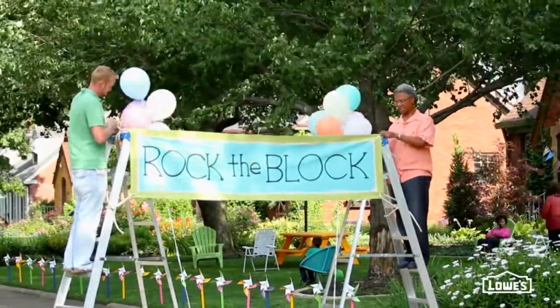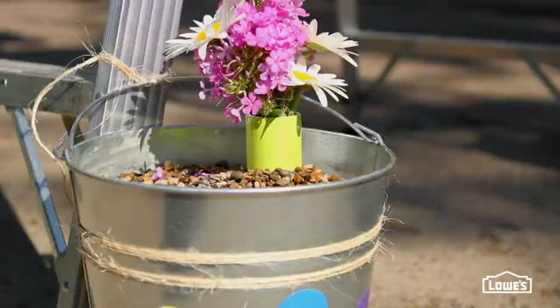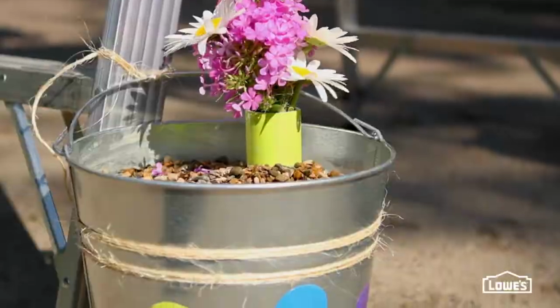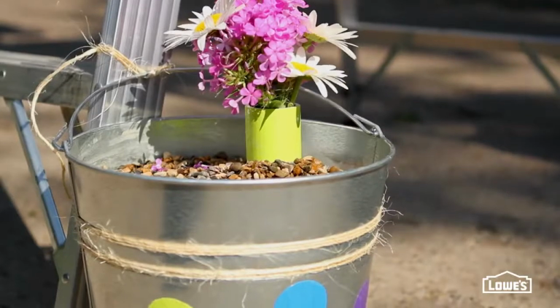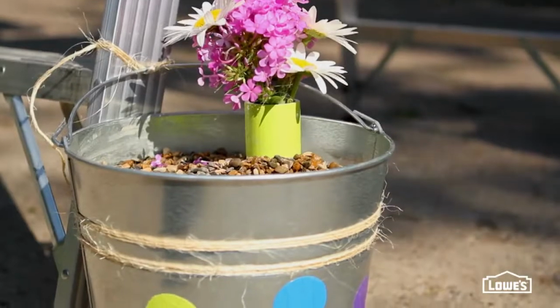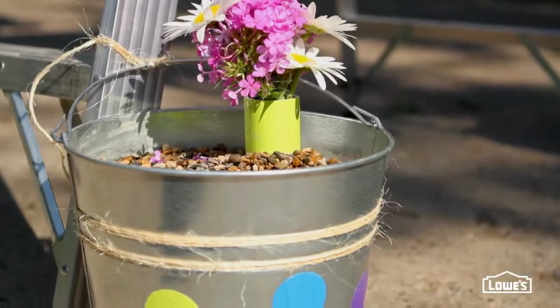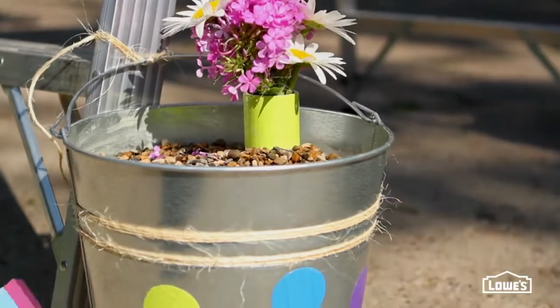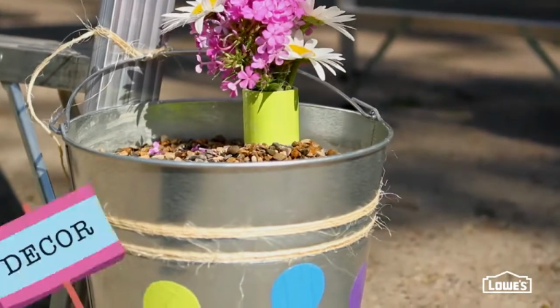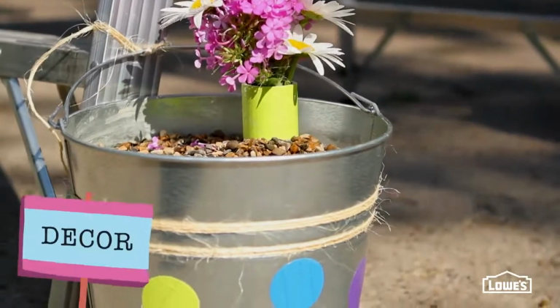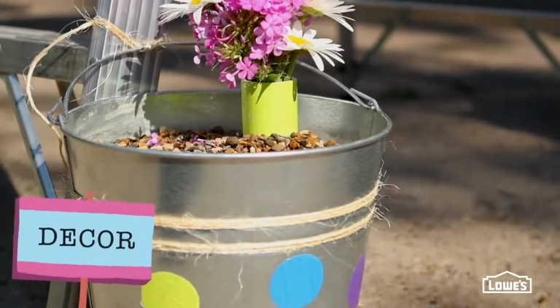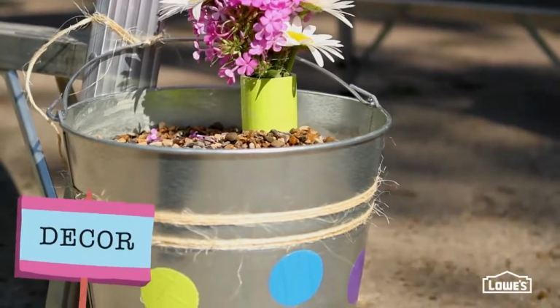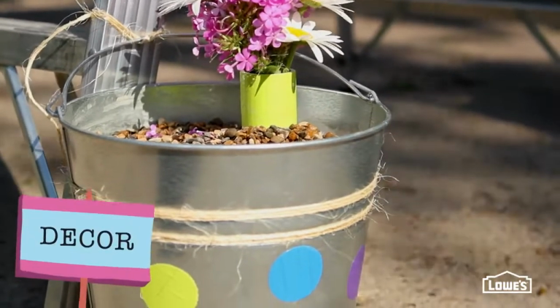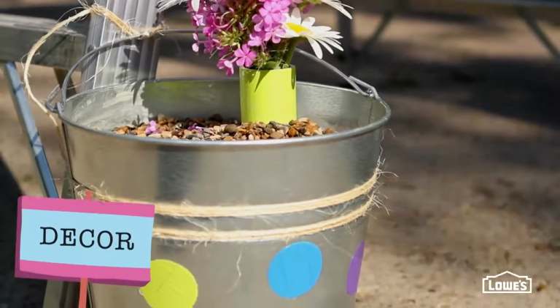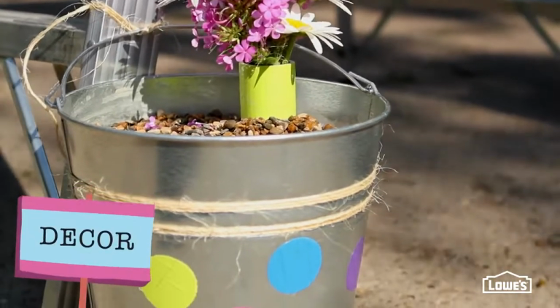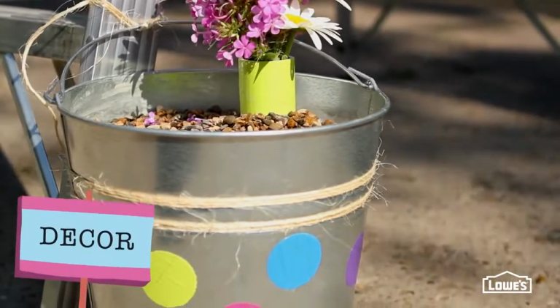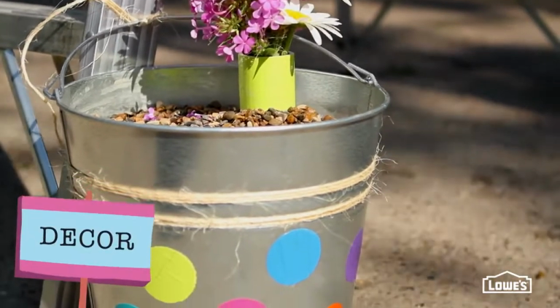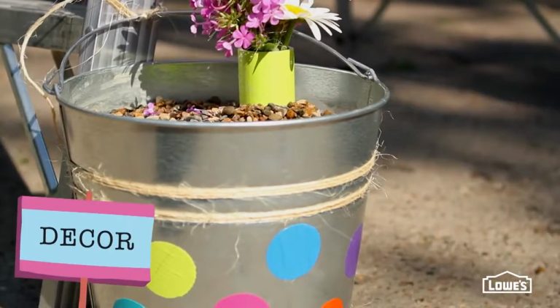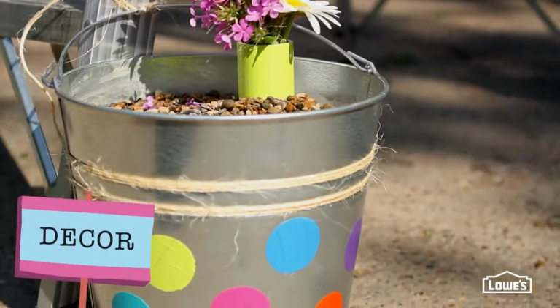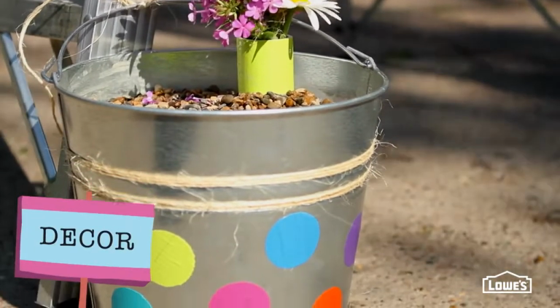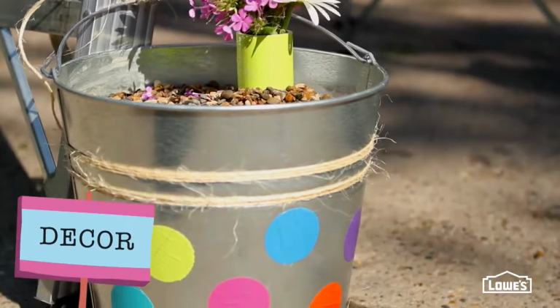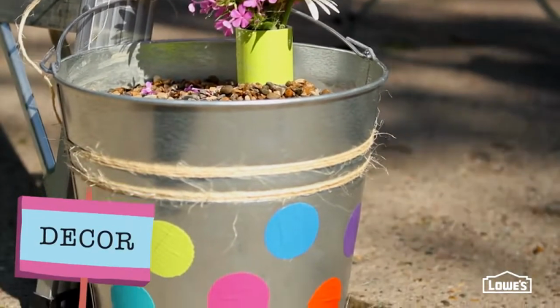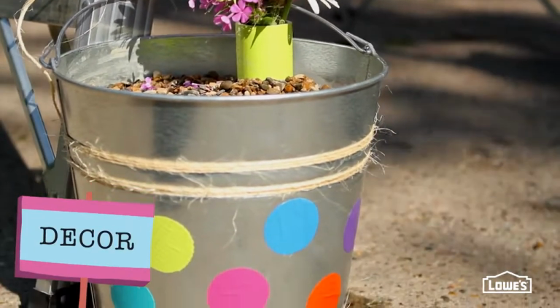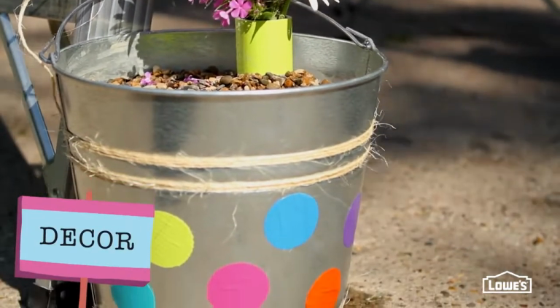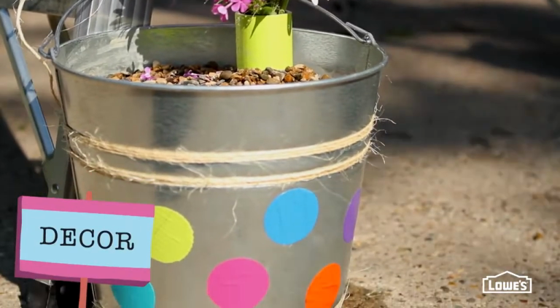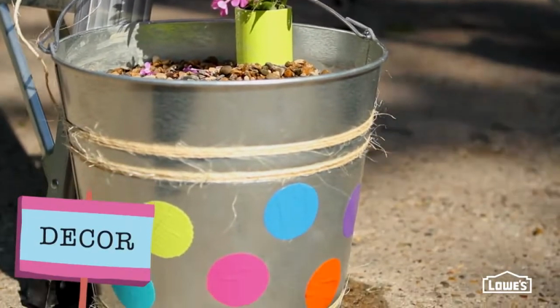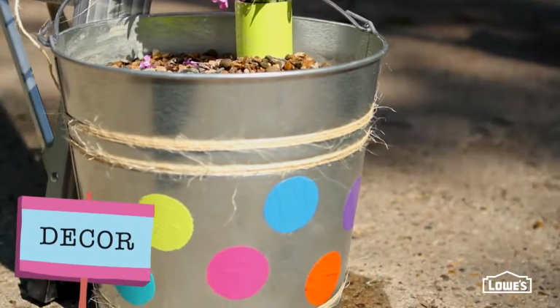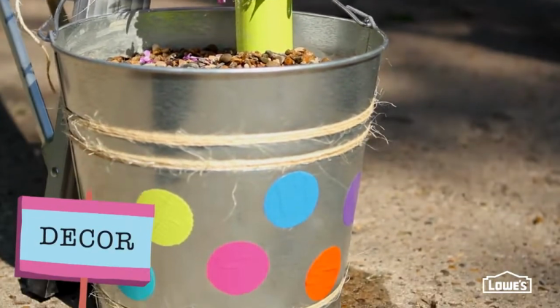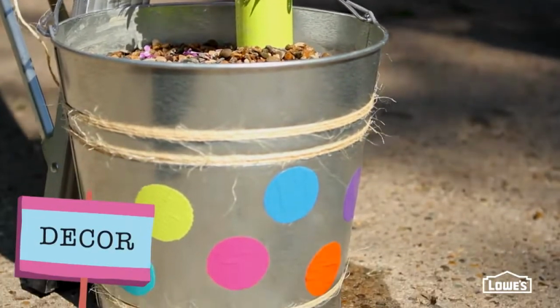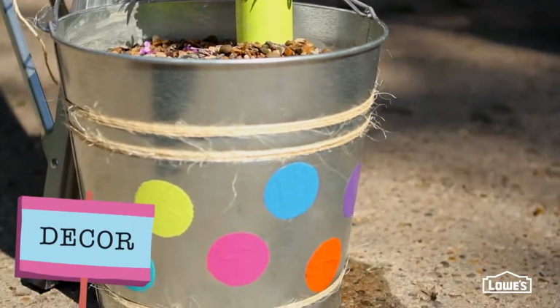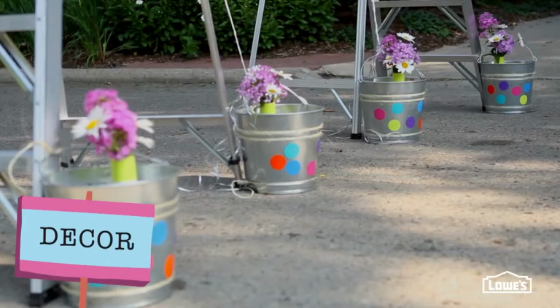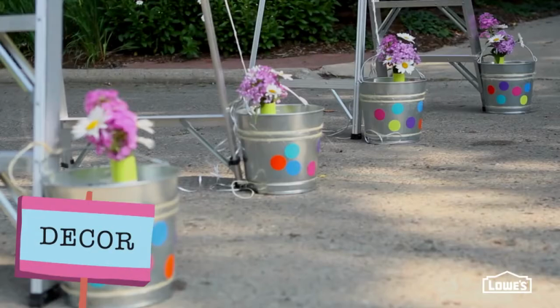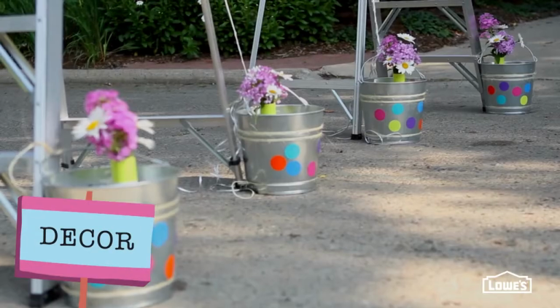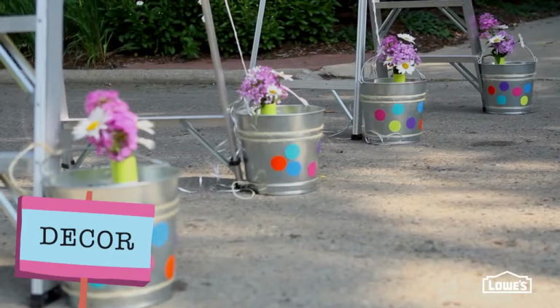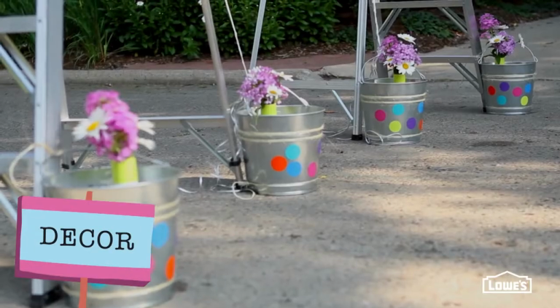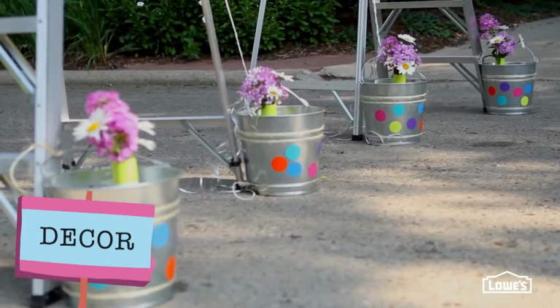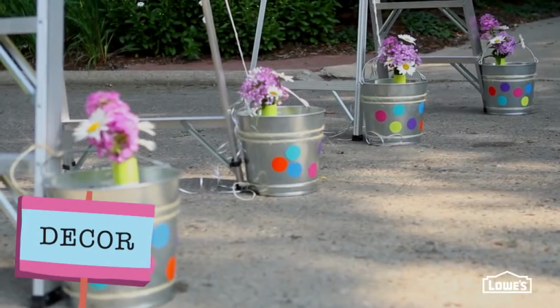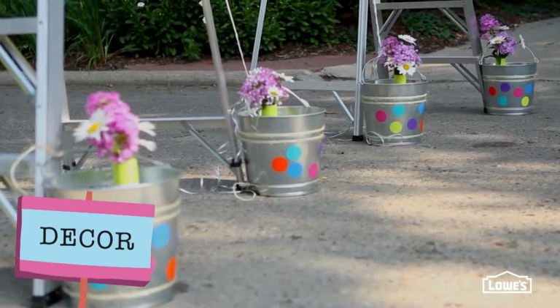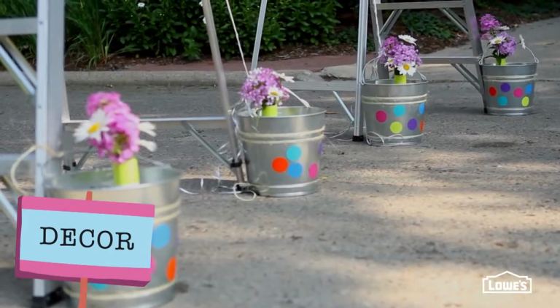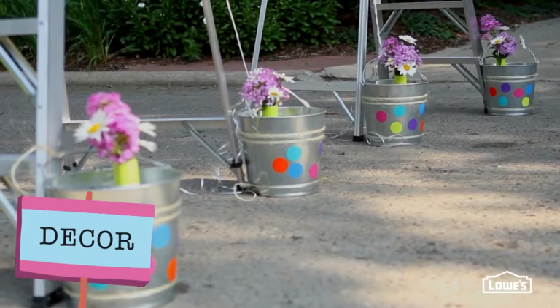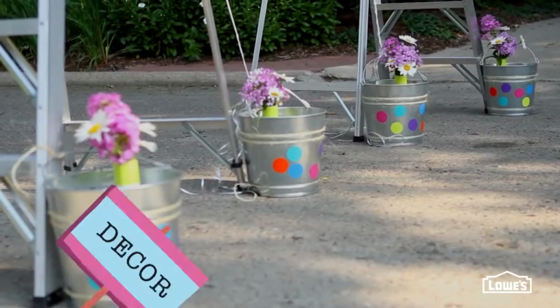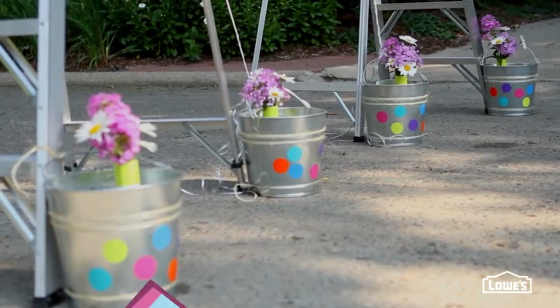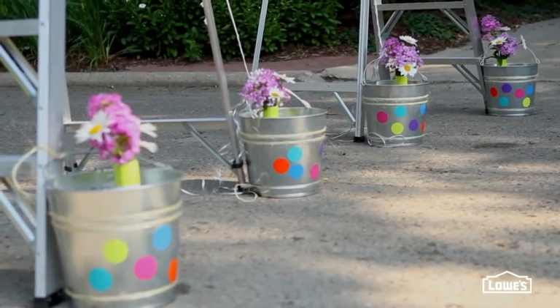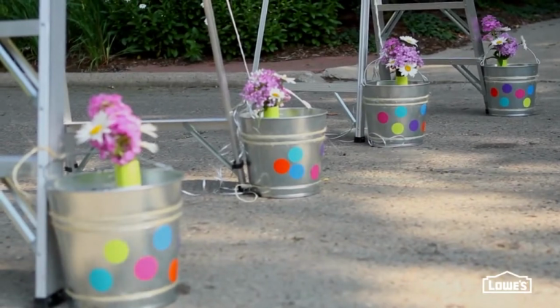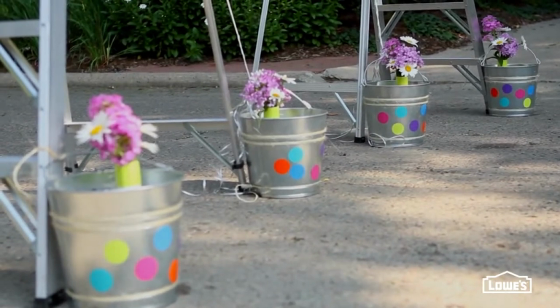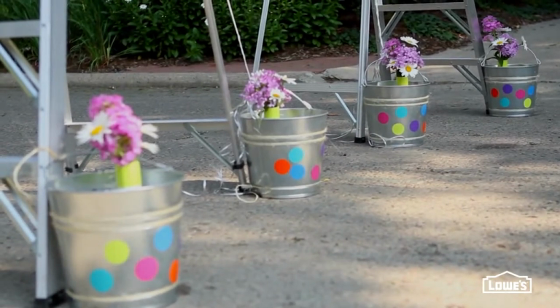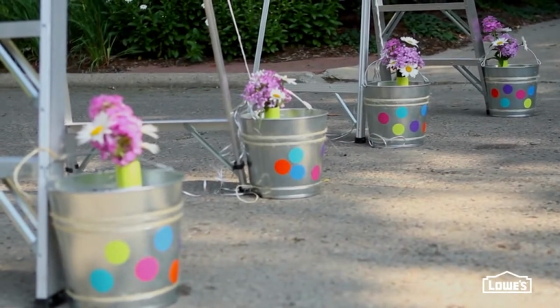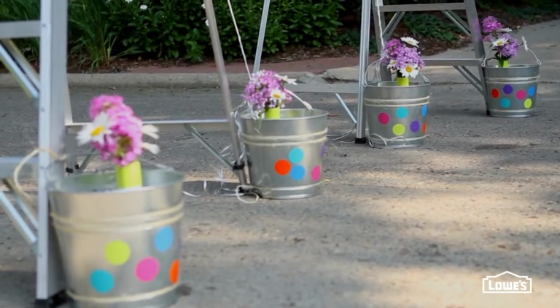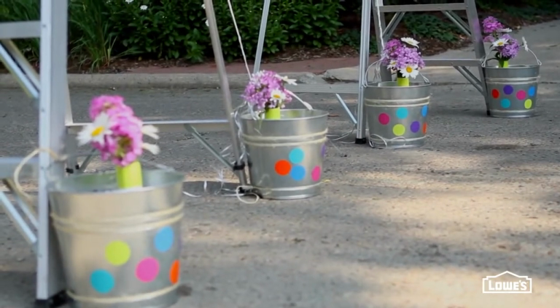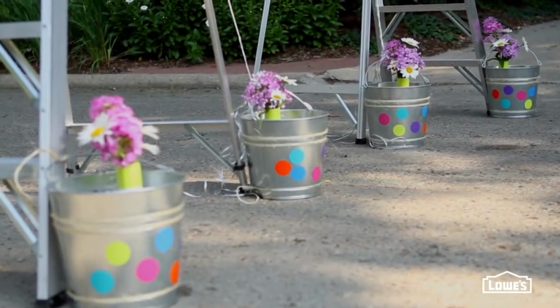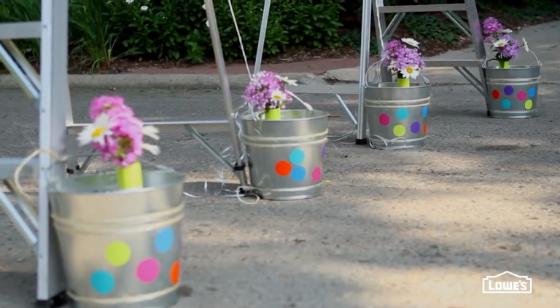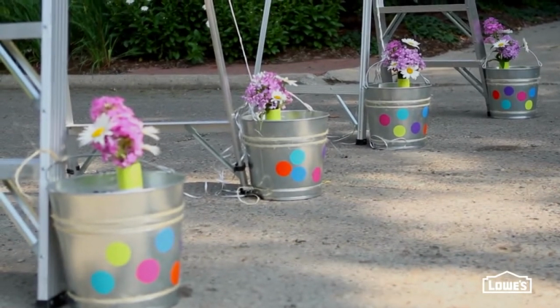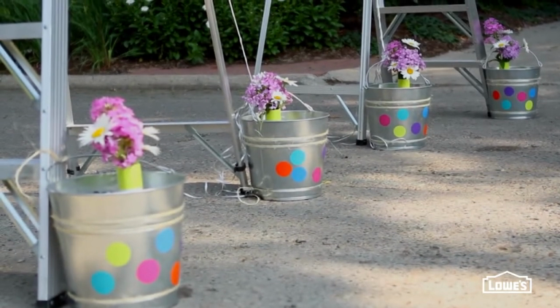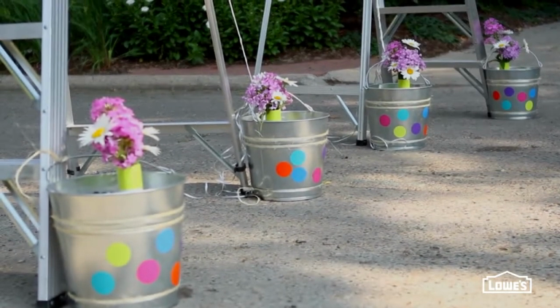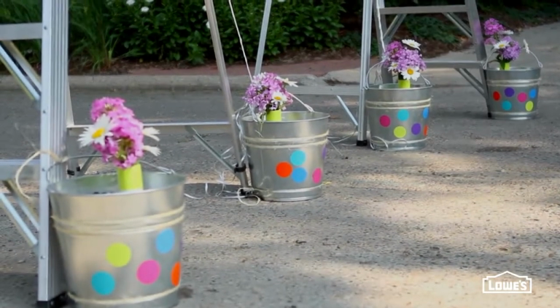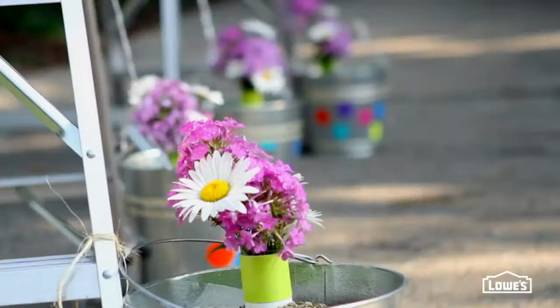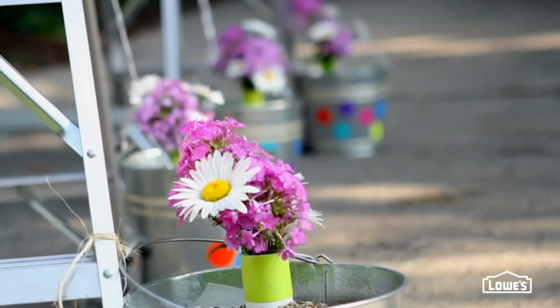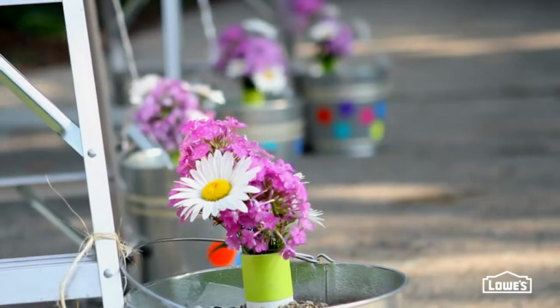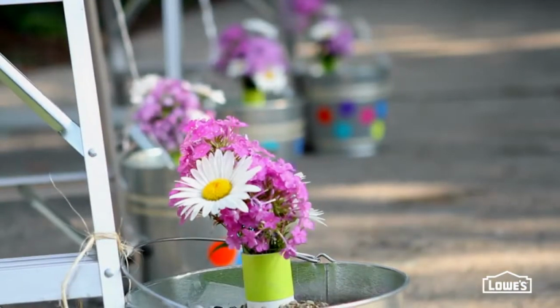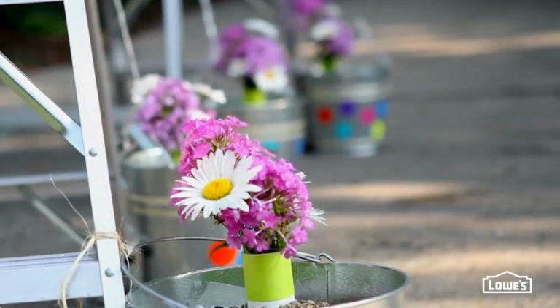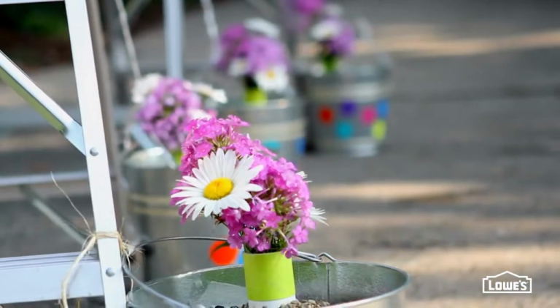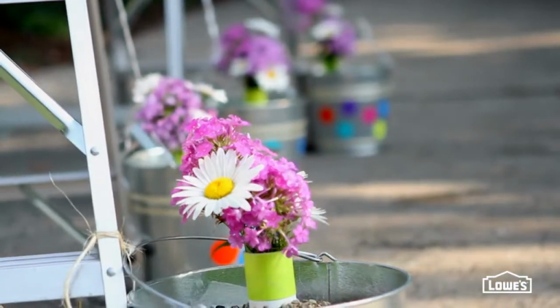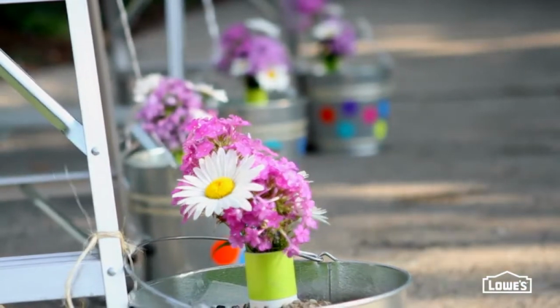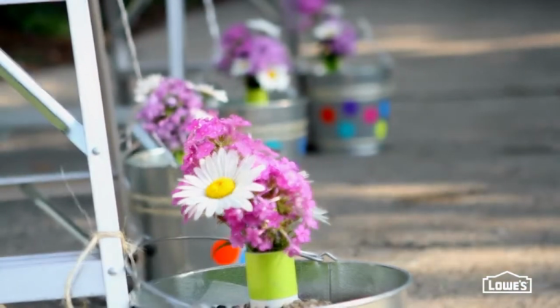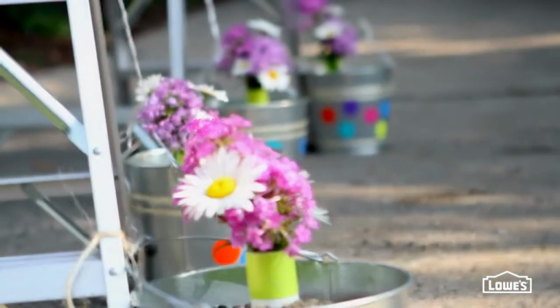Grab some galvanized pails at Lowe's and decorate them — we did dots. Then fill them with some sand to act as anchors.